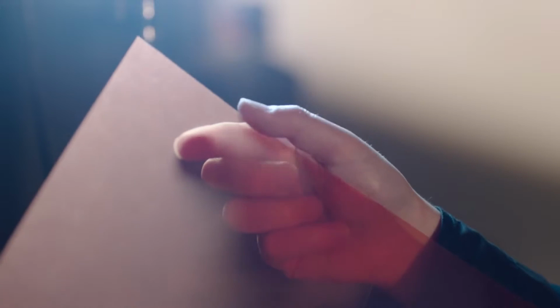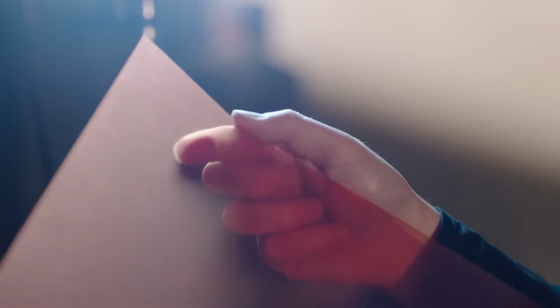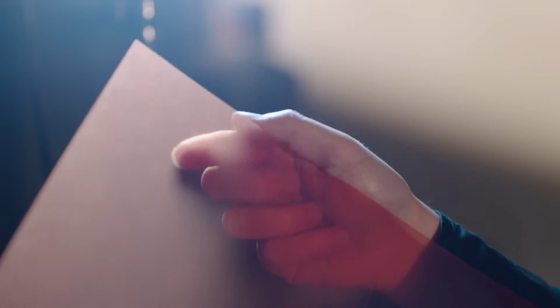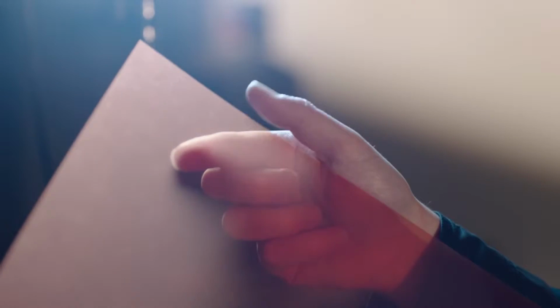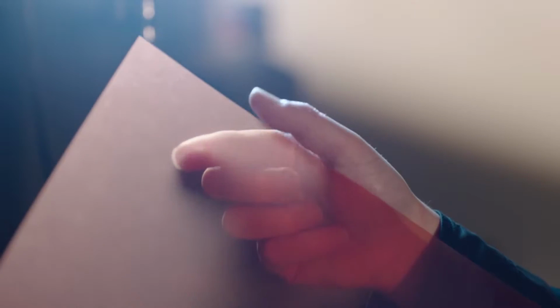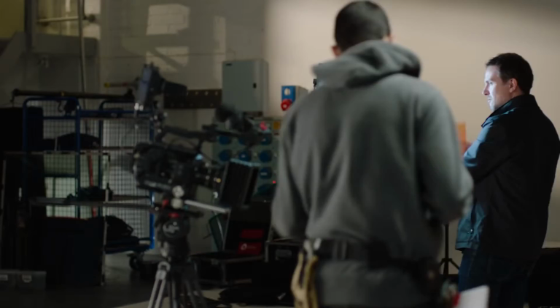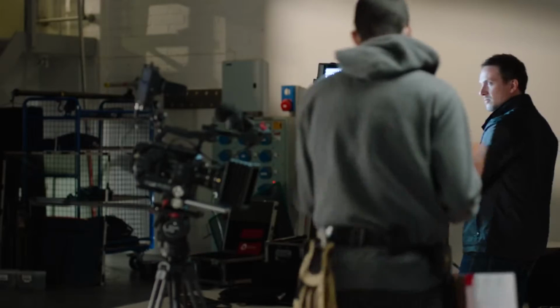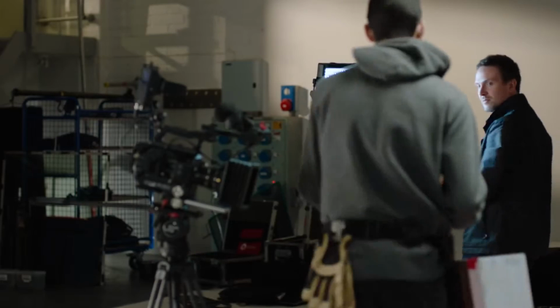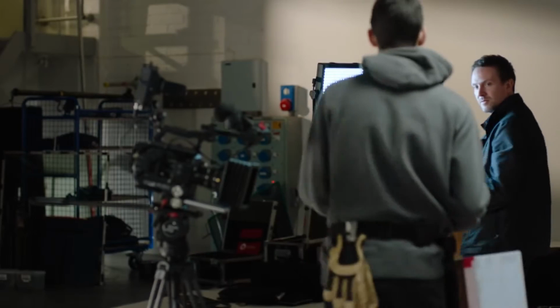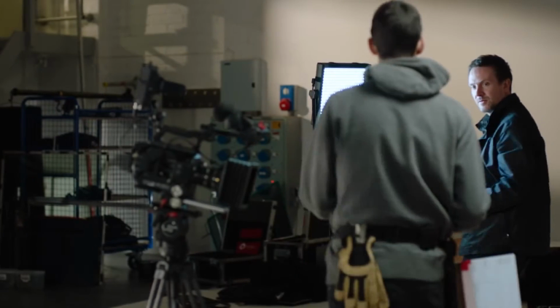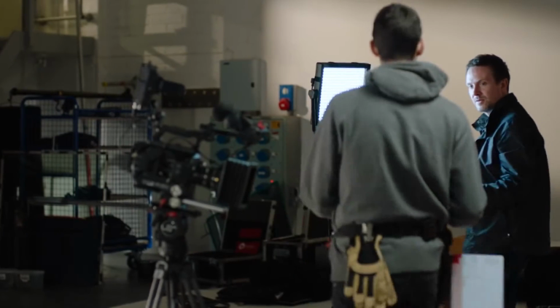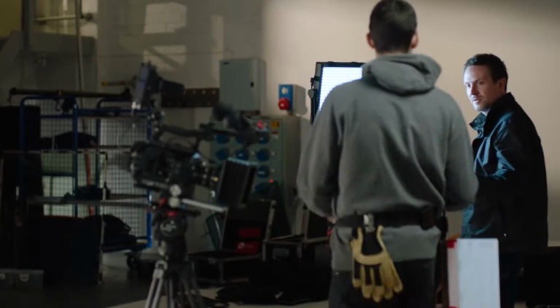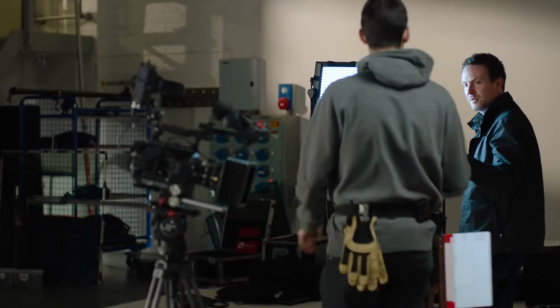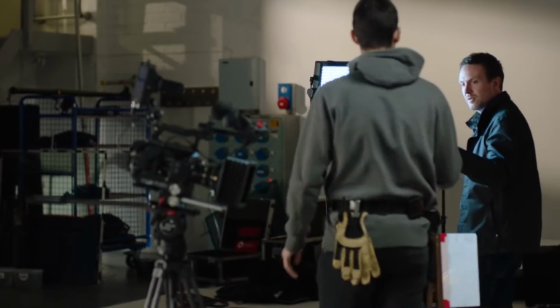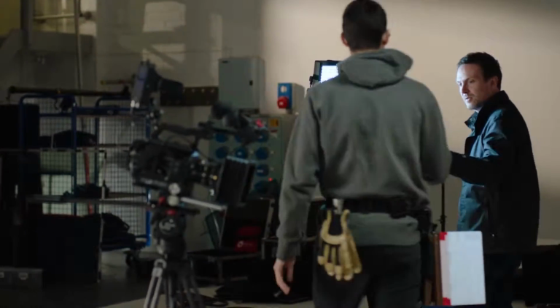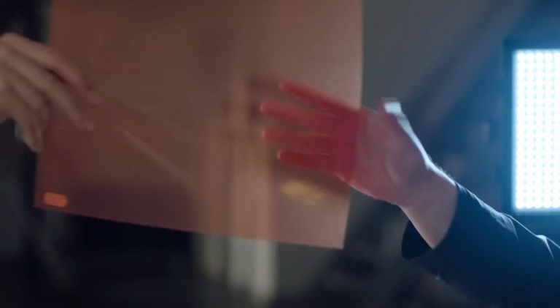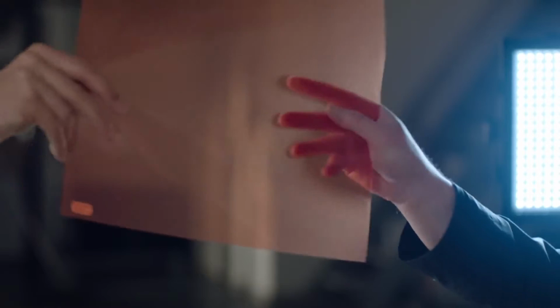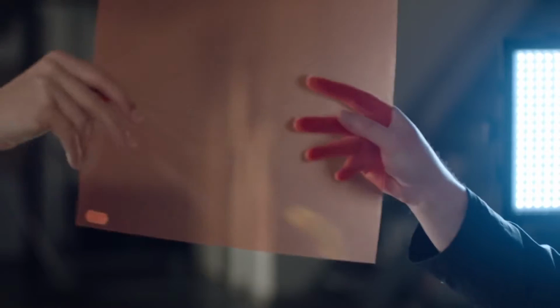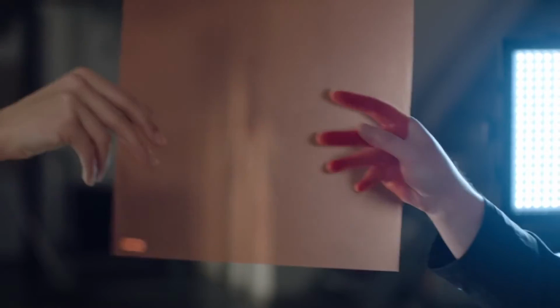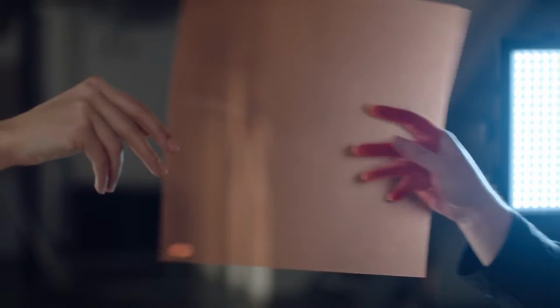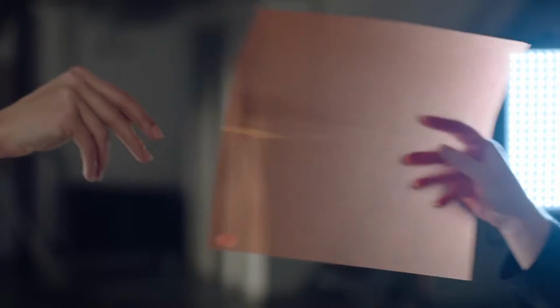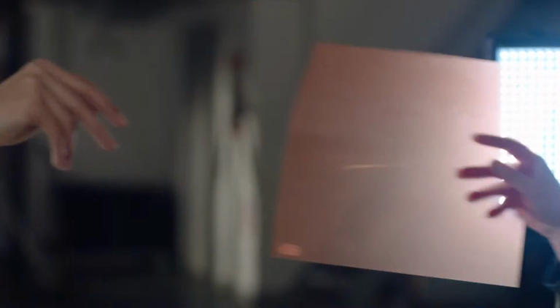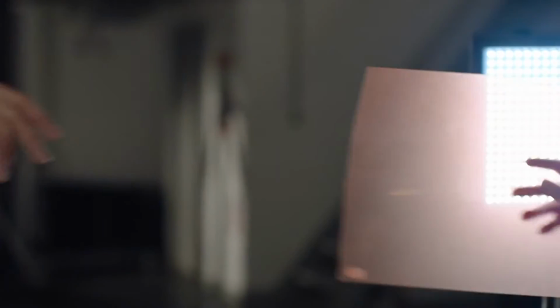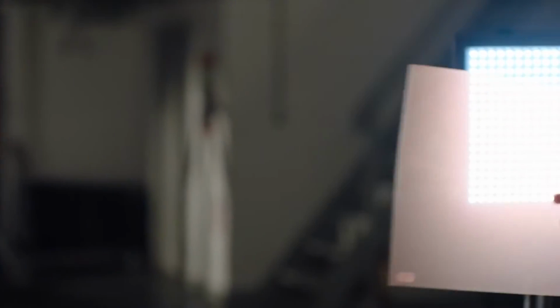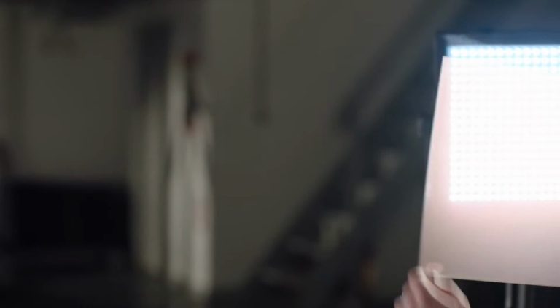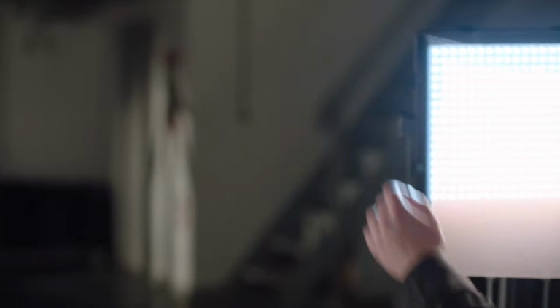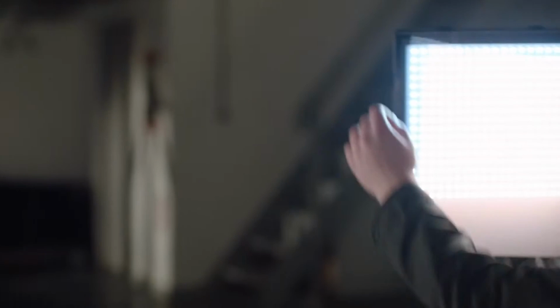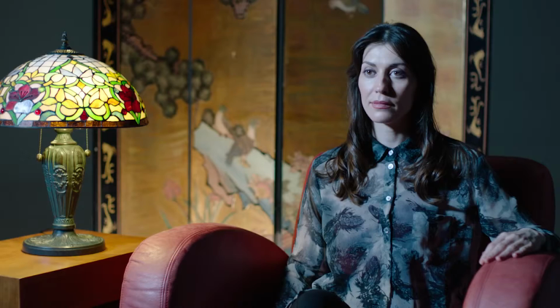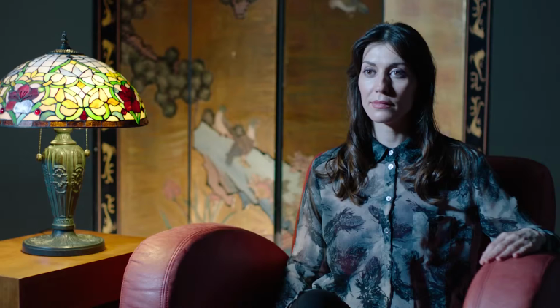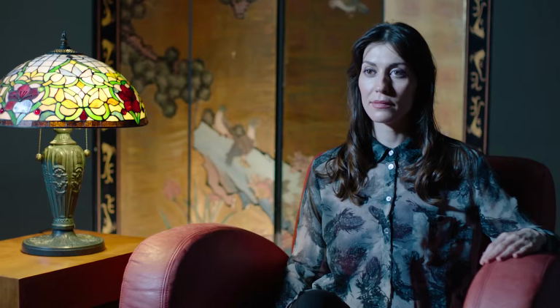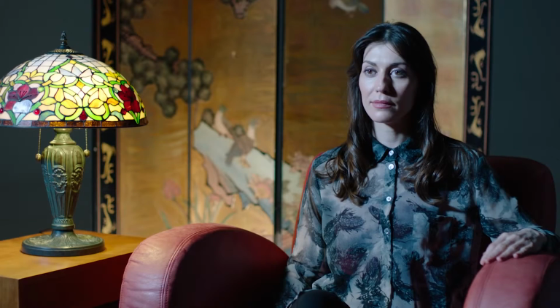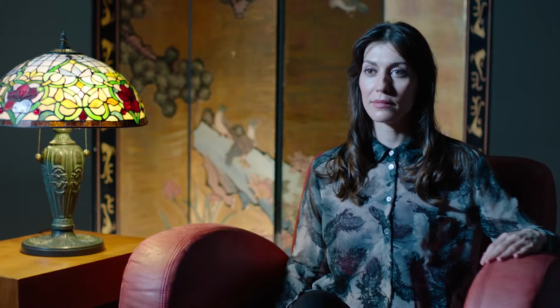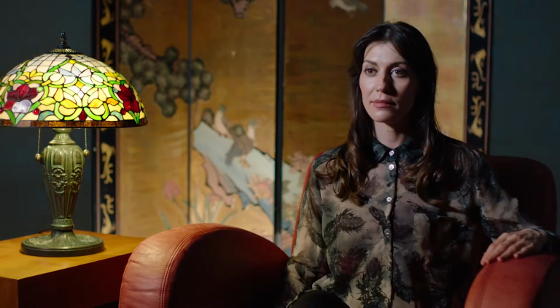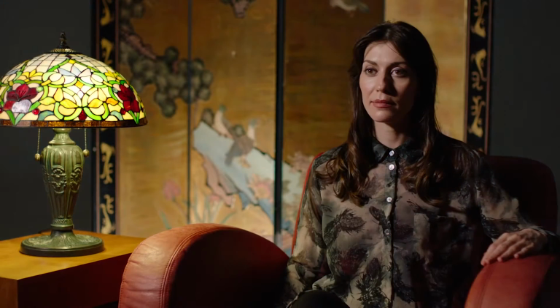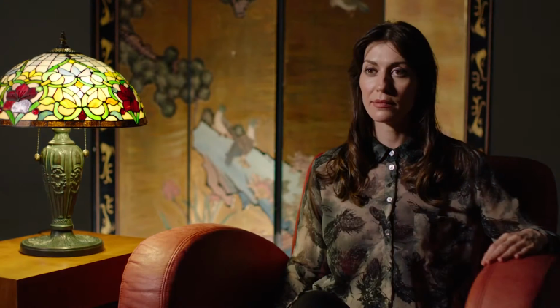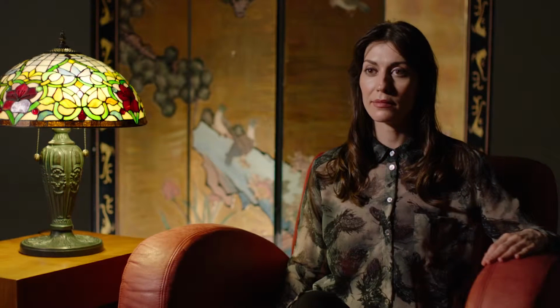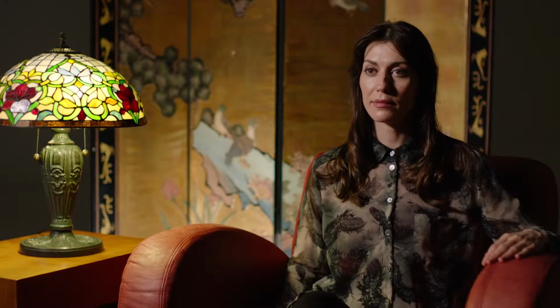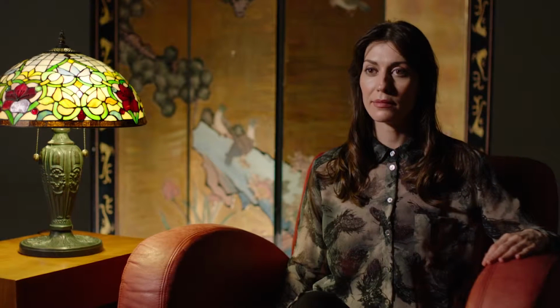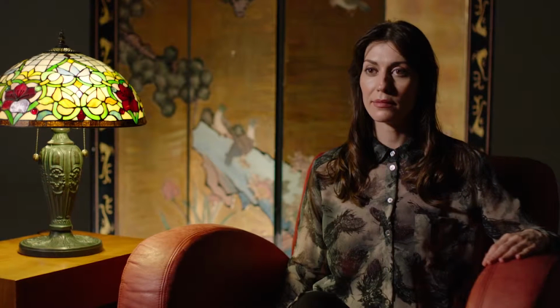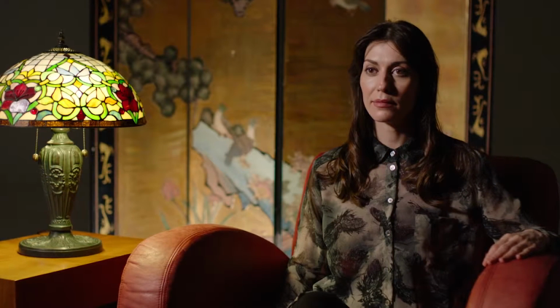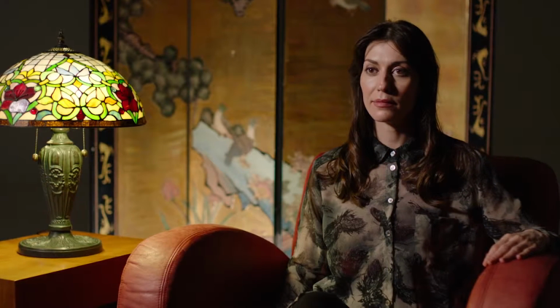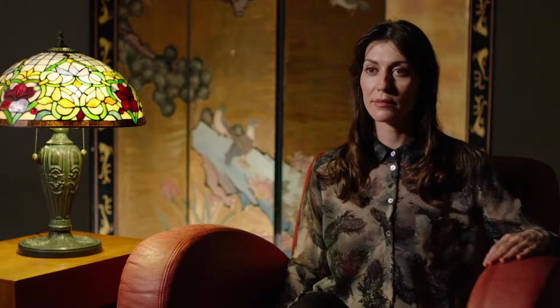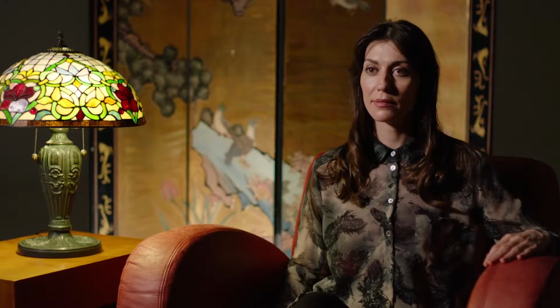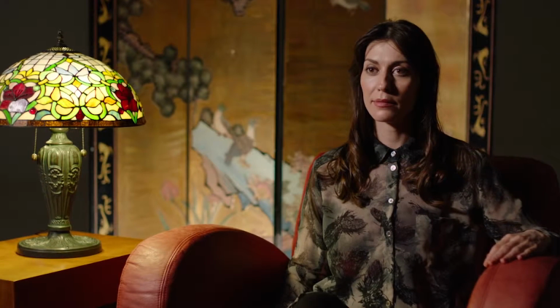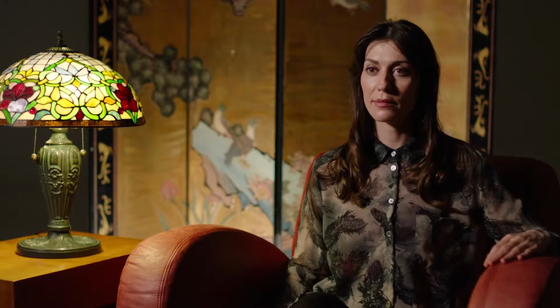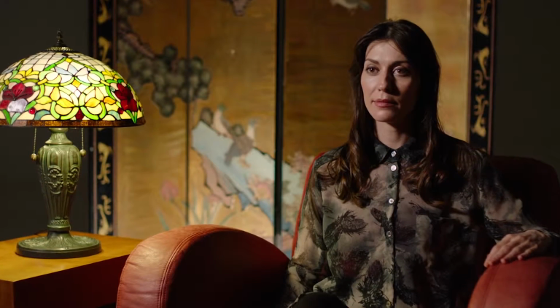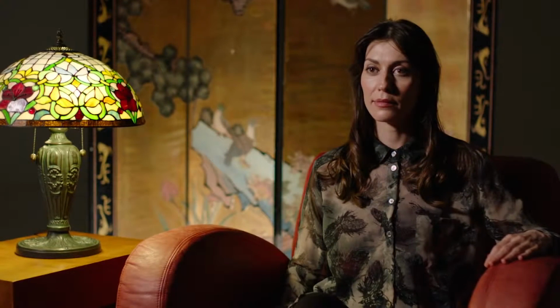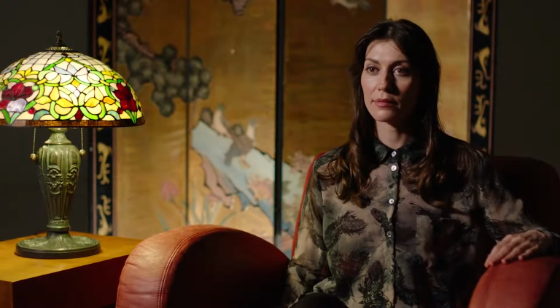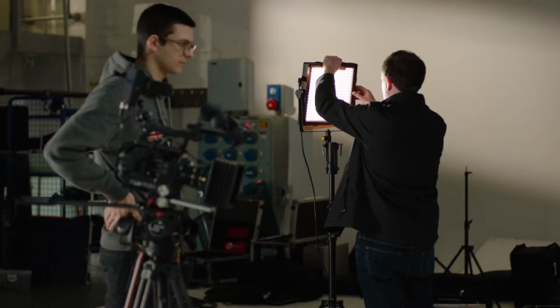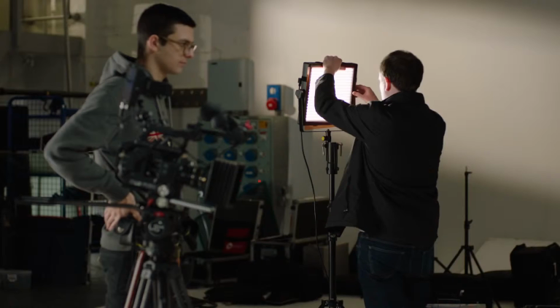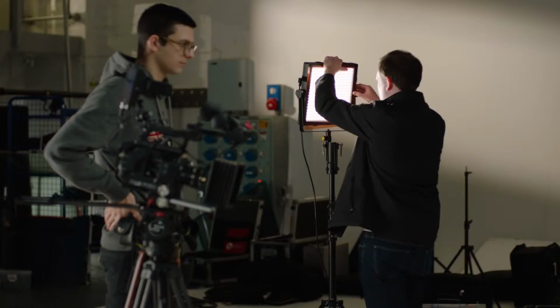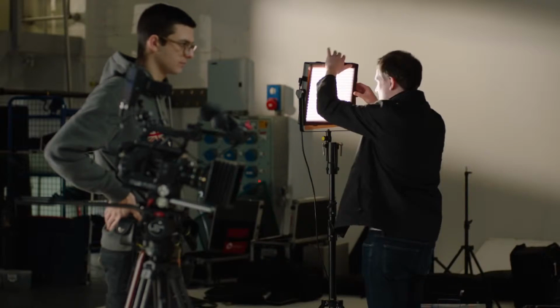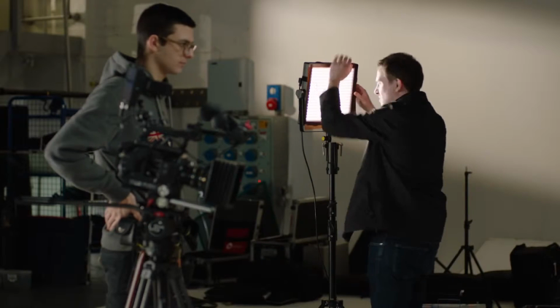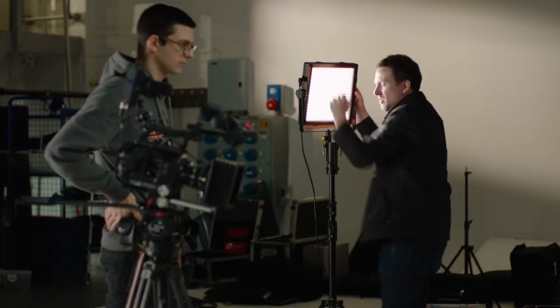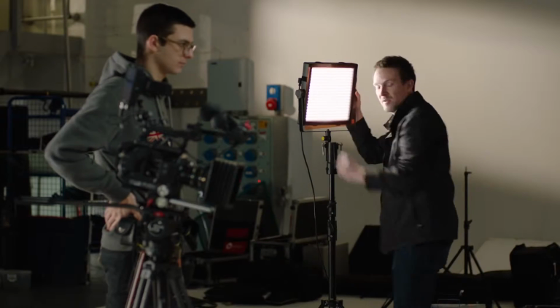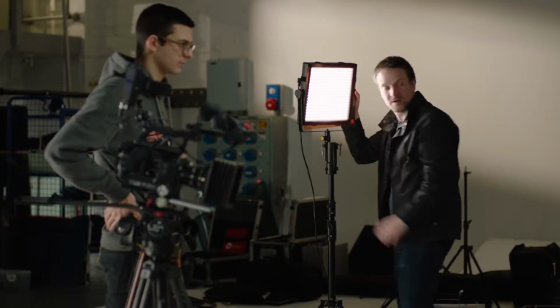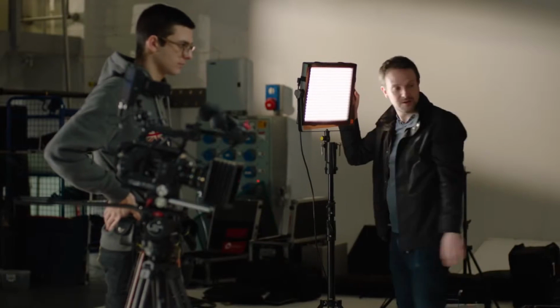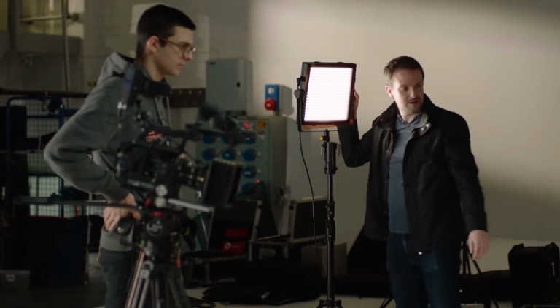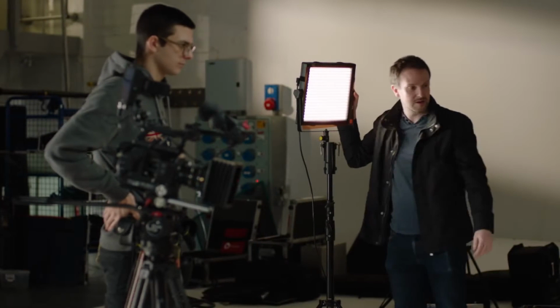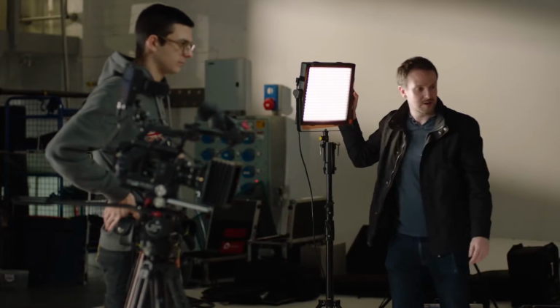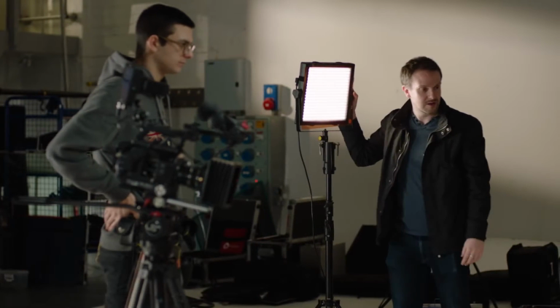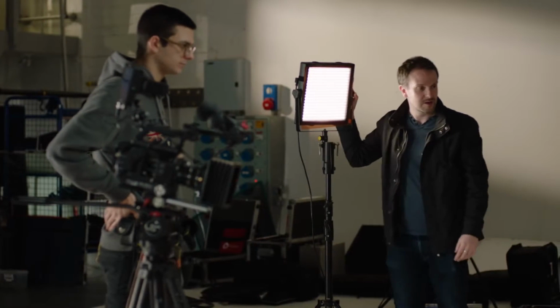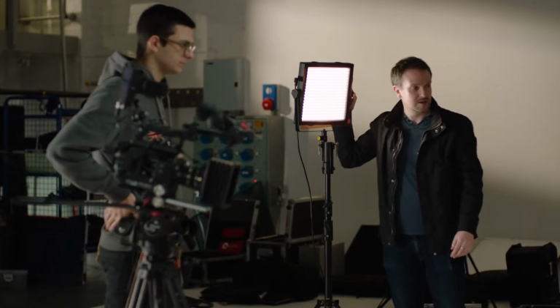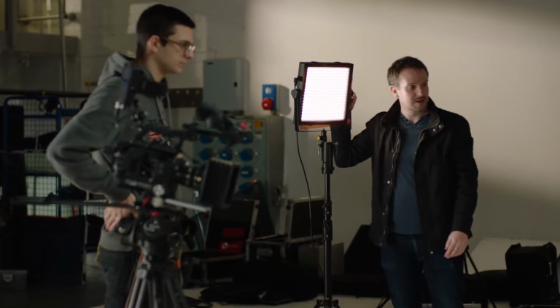At more than double the thickness, they are easier to use and have a lifespan of up to 200 times longer than standard filters.